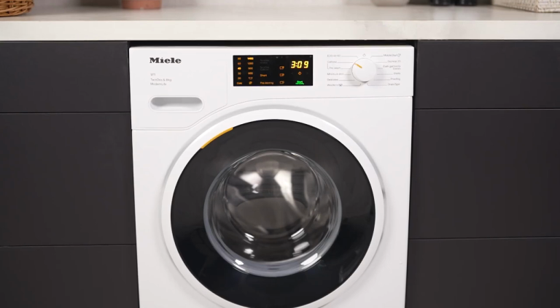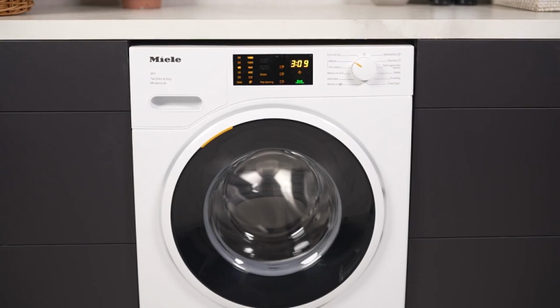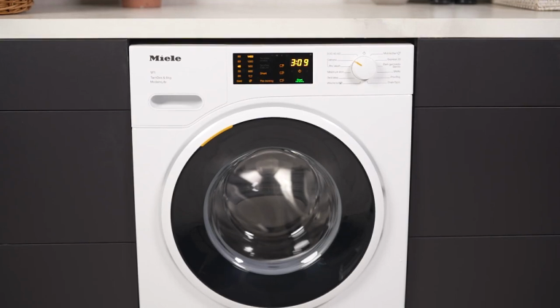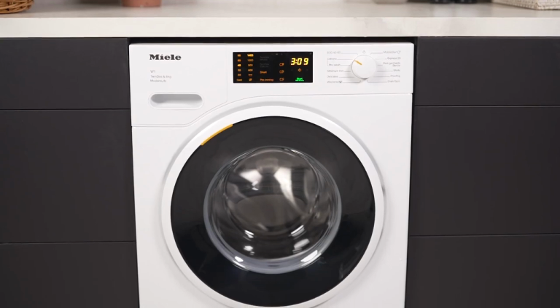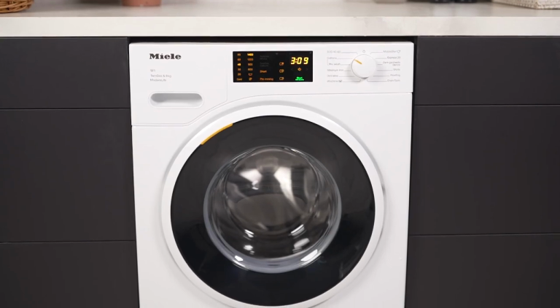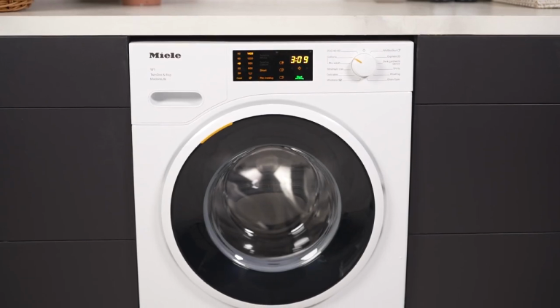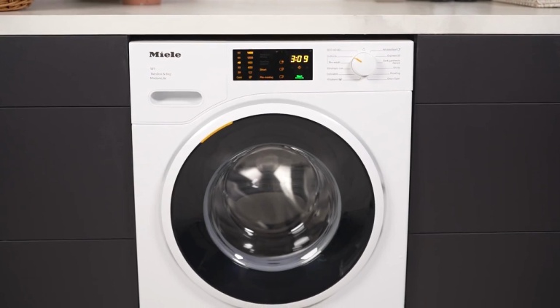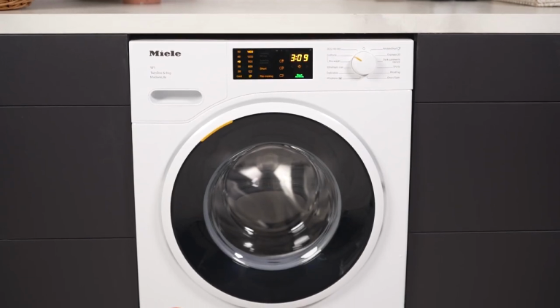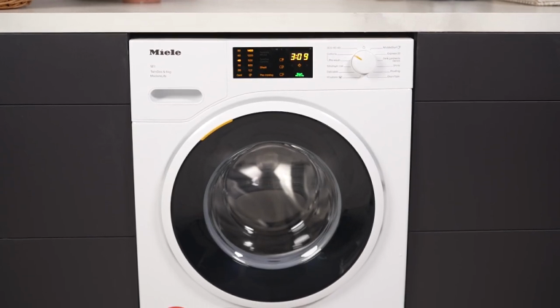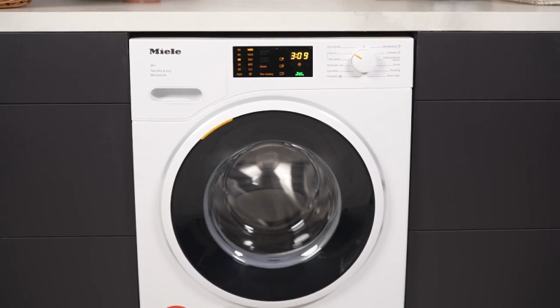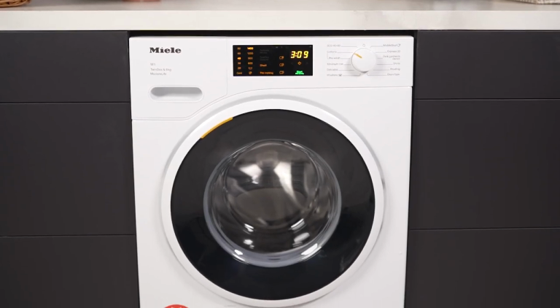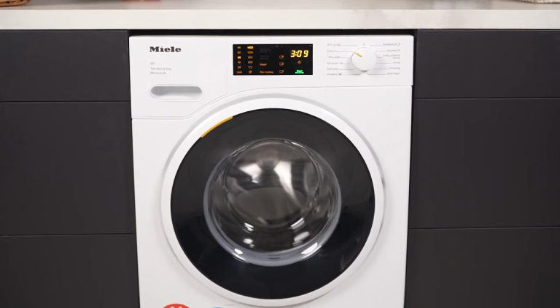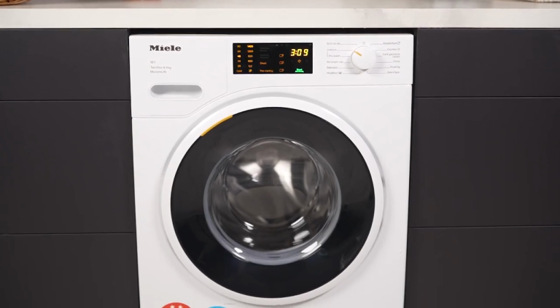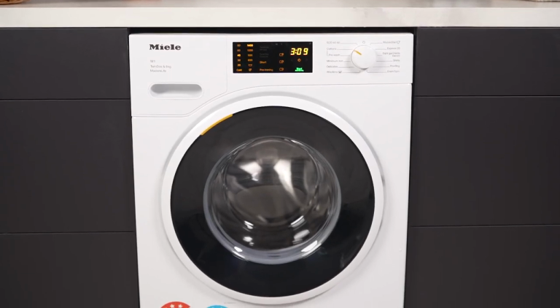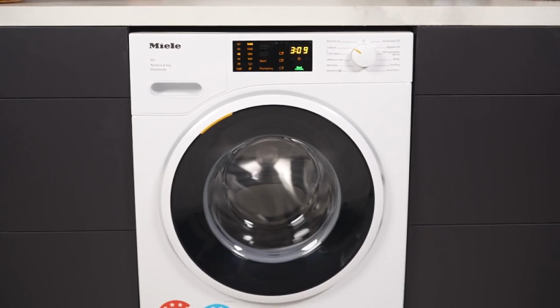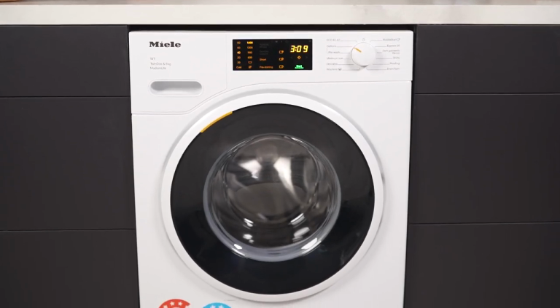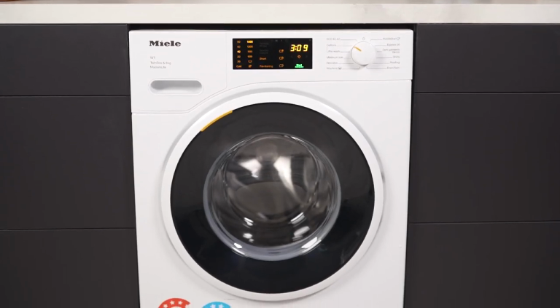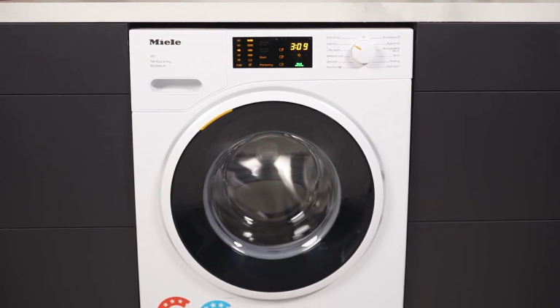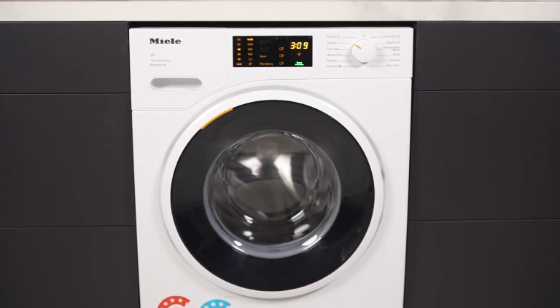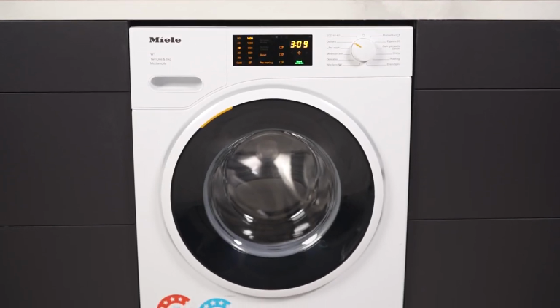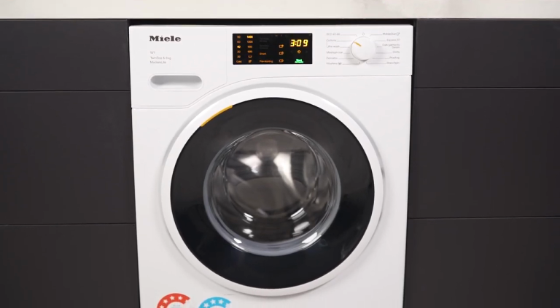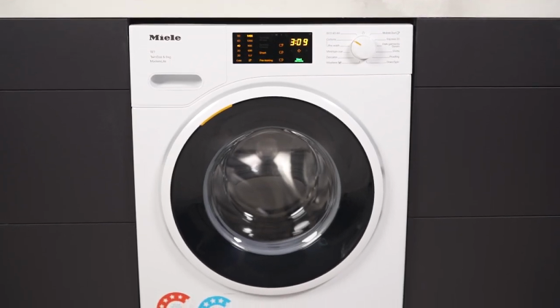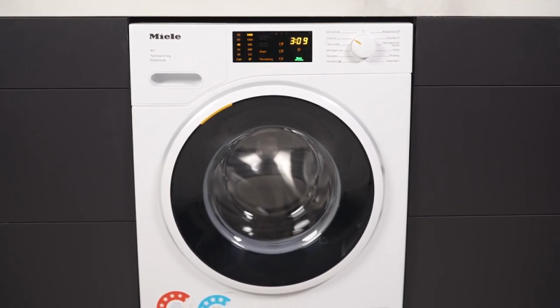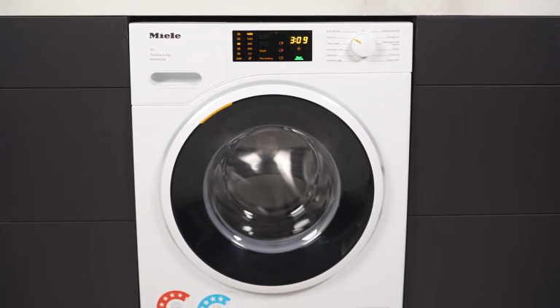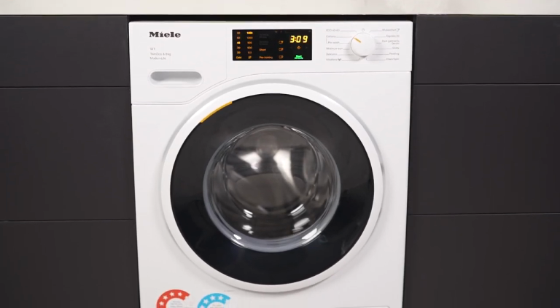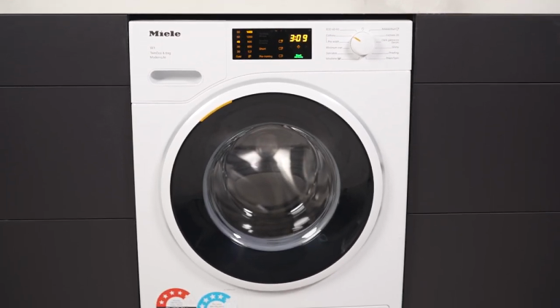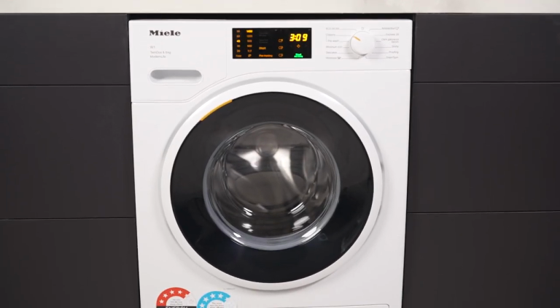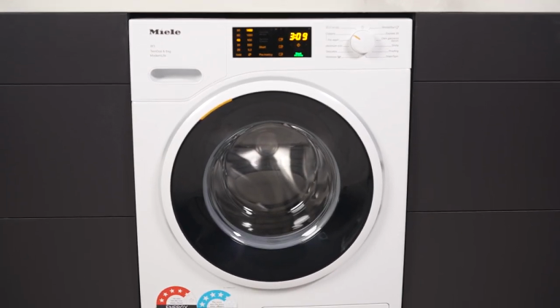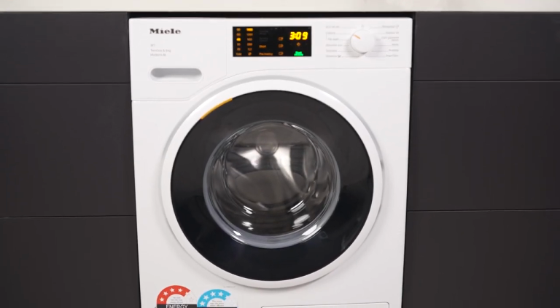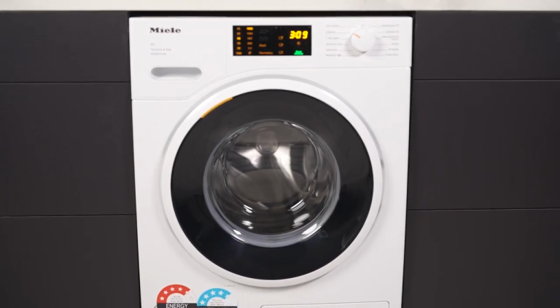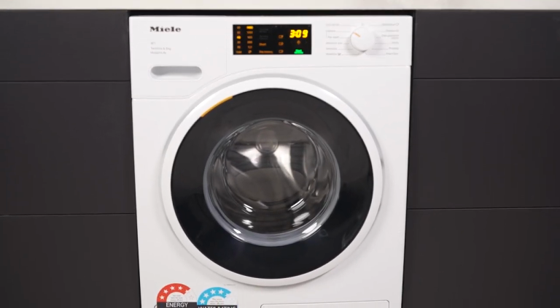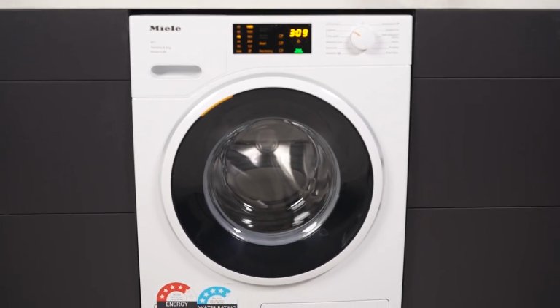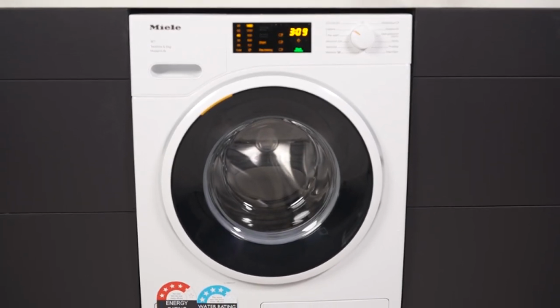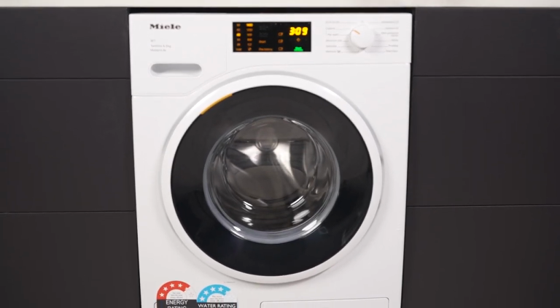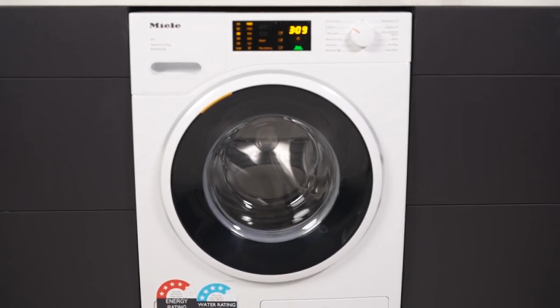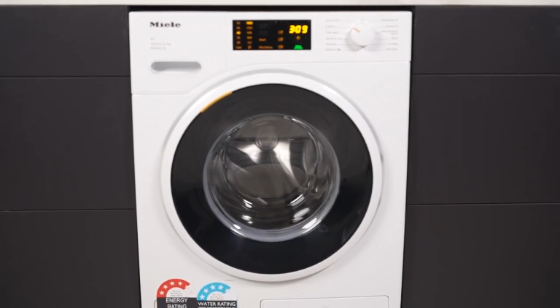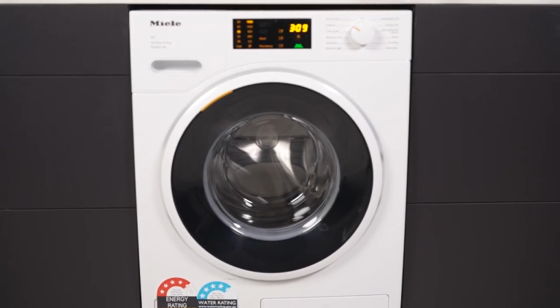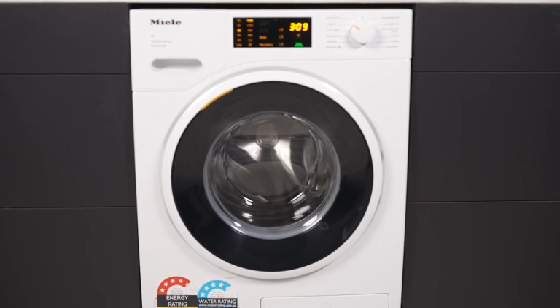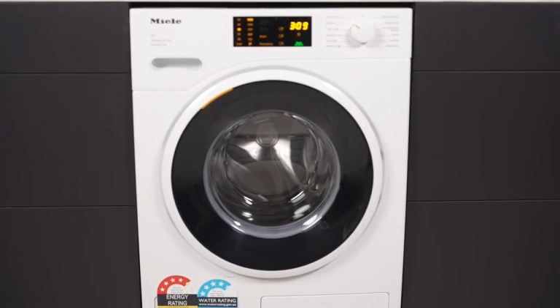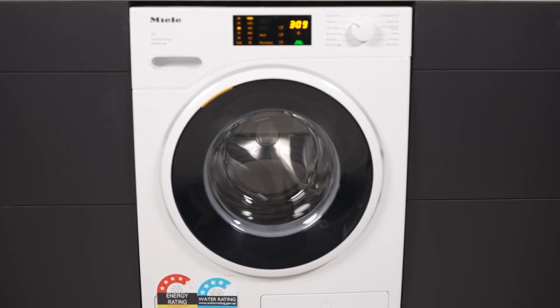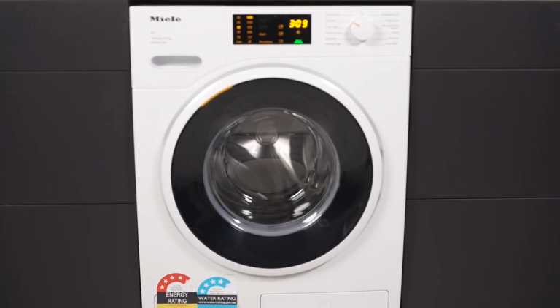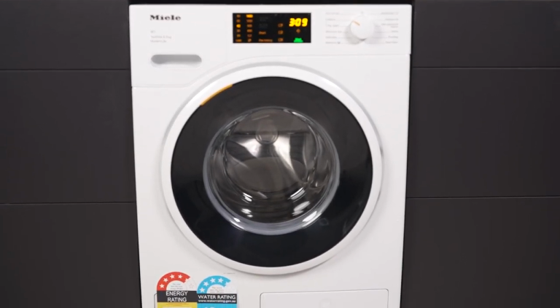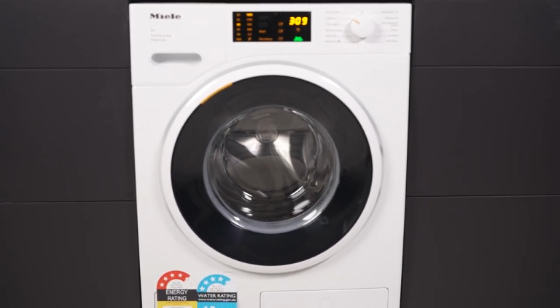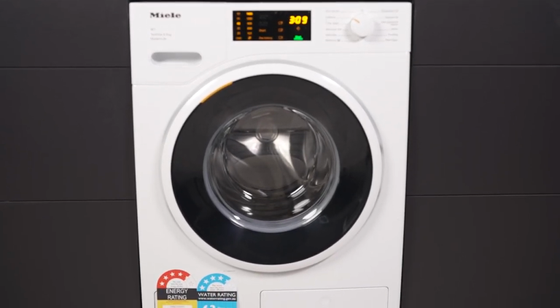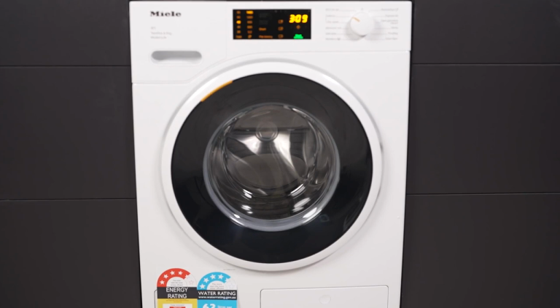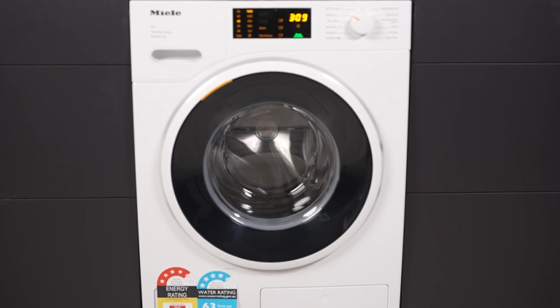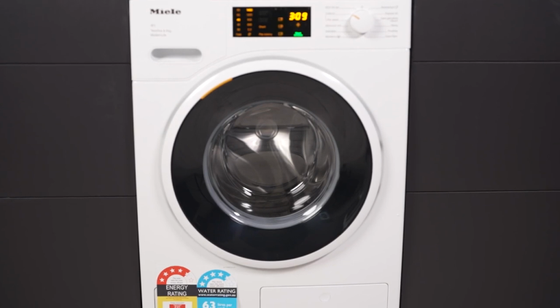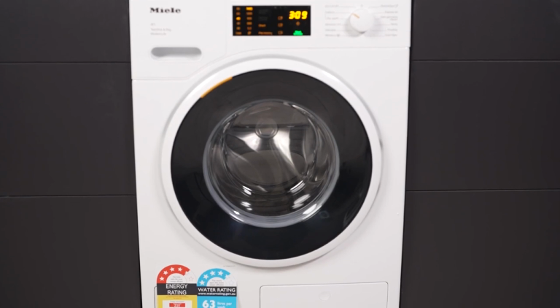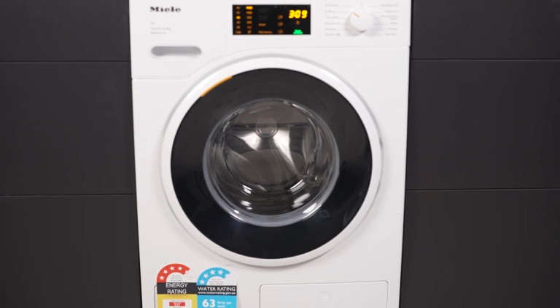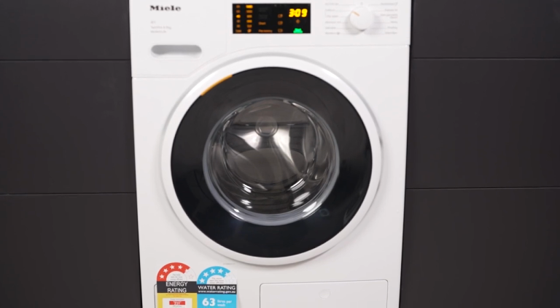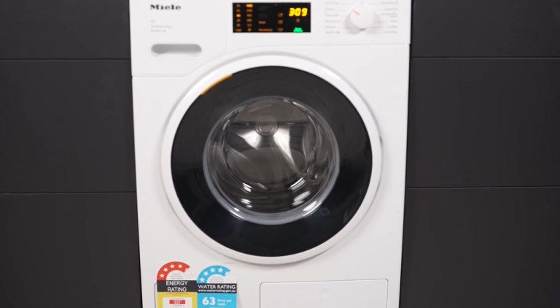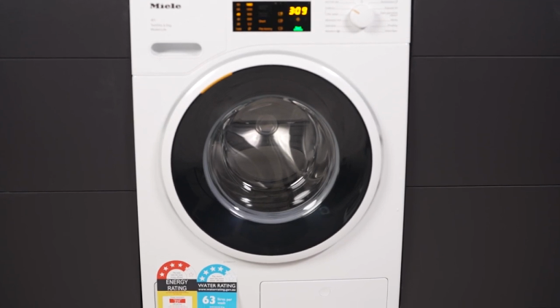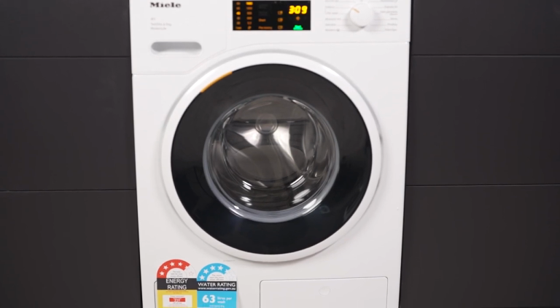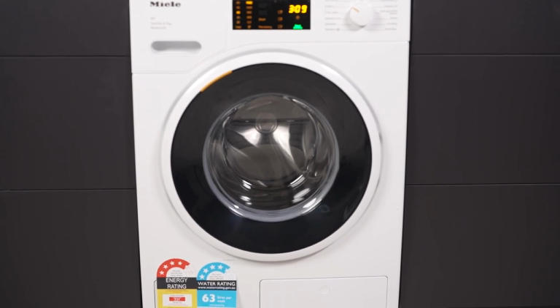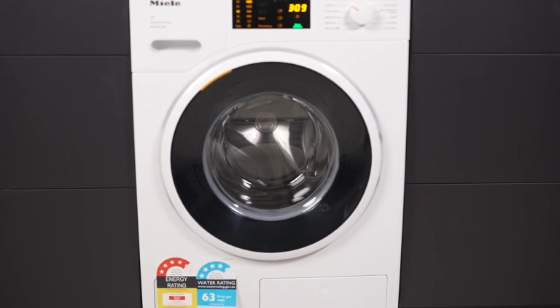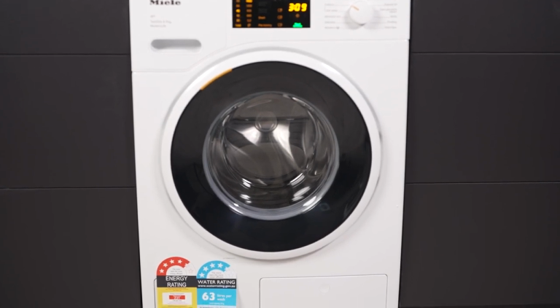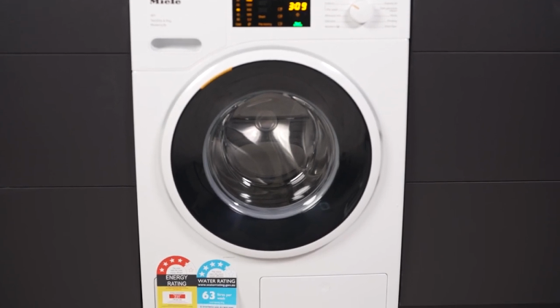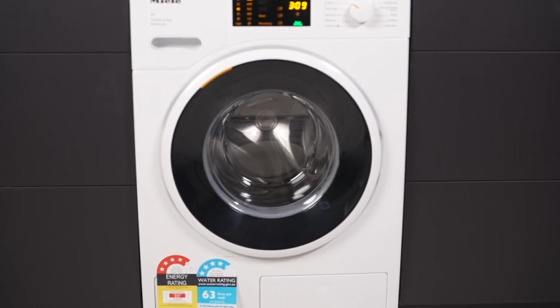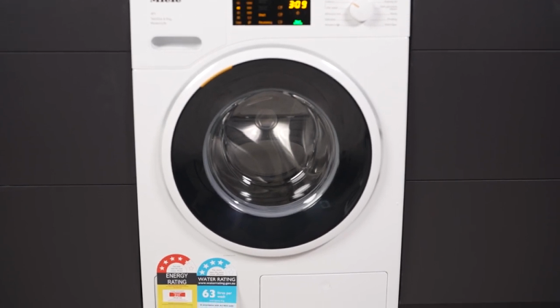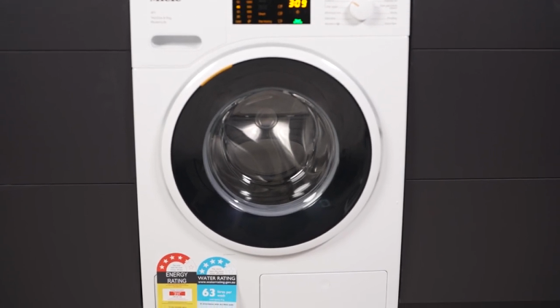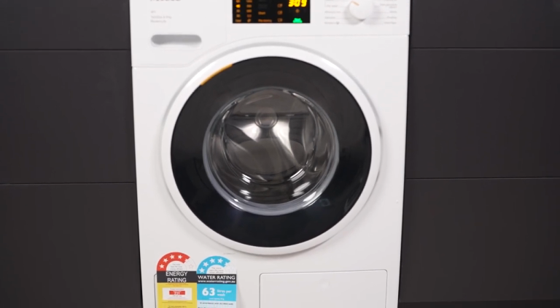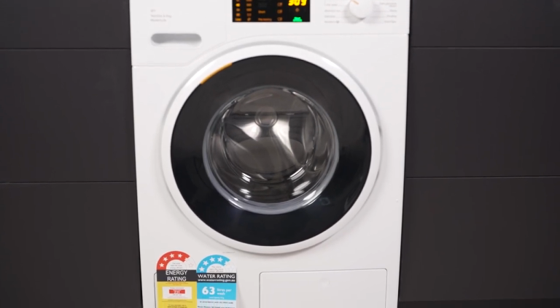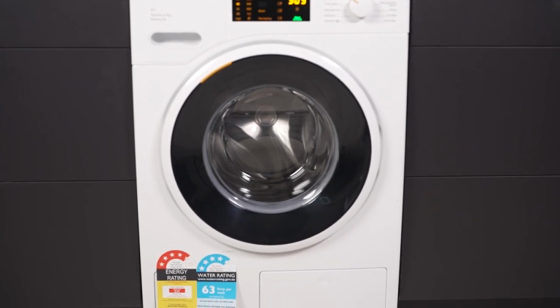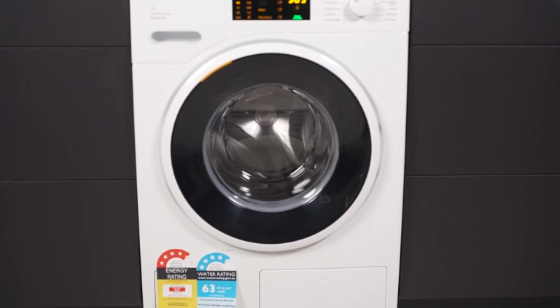Introducing the Miele 8kg Front Load Washing Machine, an innovative appliance designed for superior laundry care and performance.